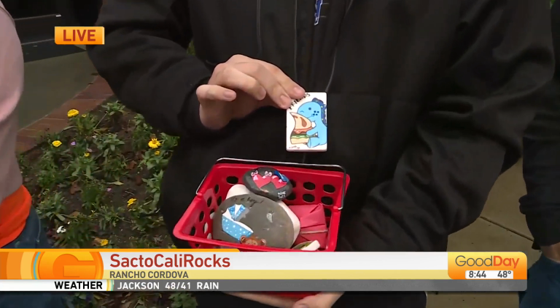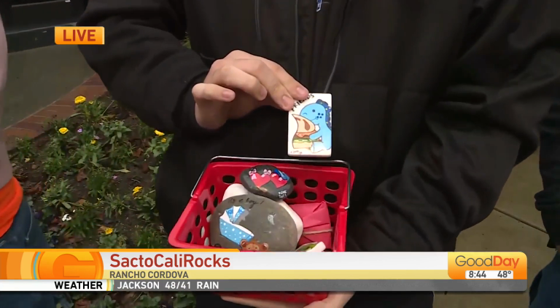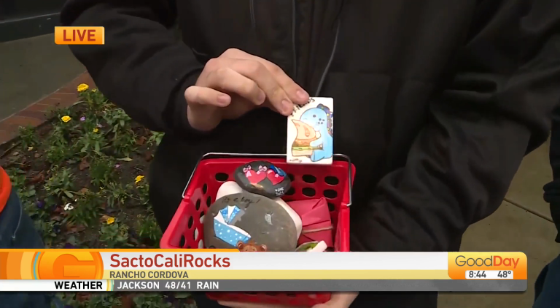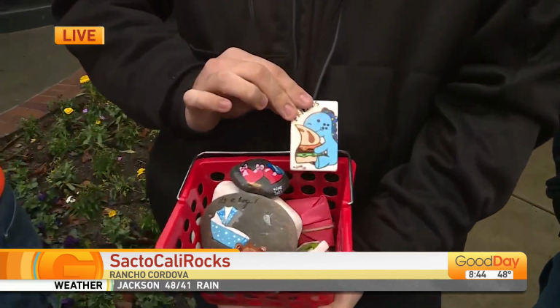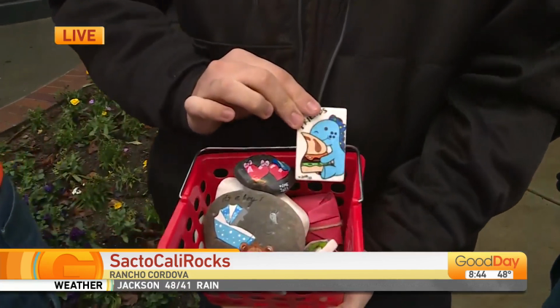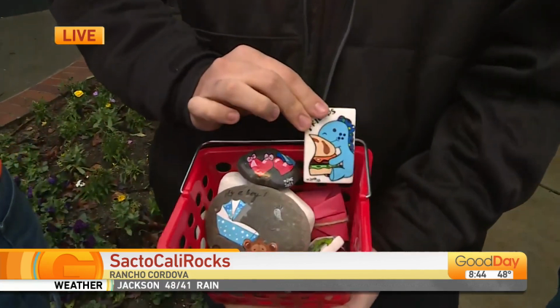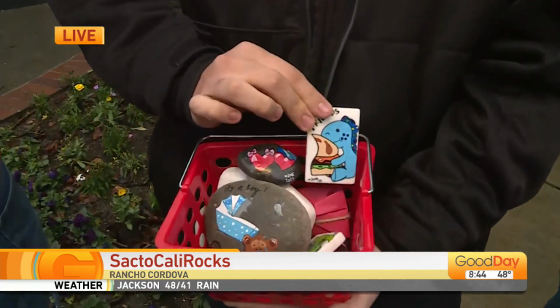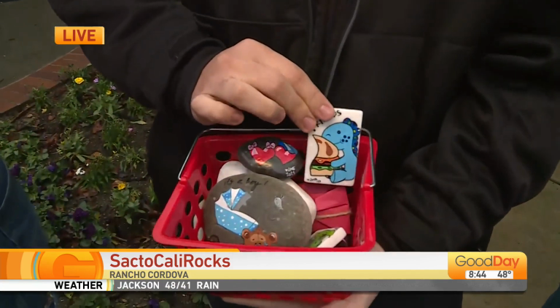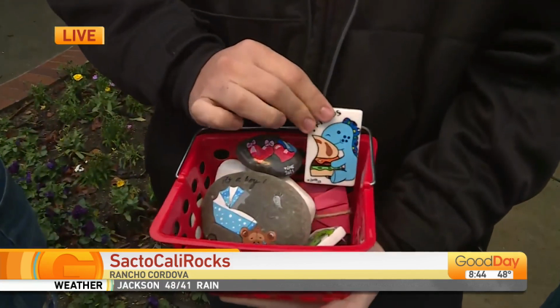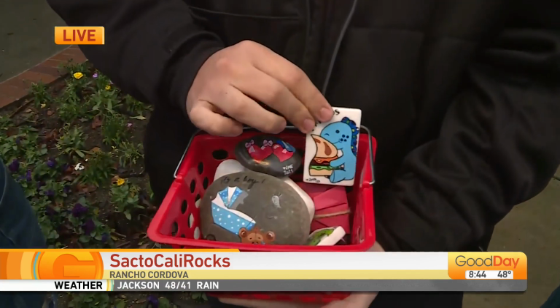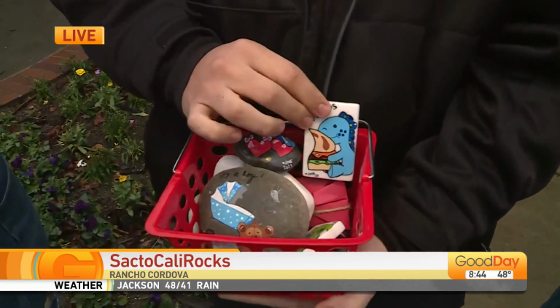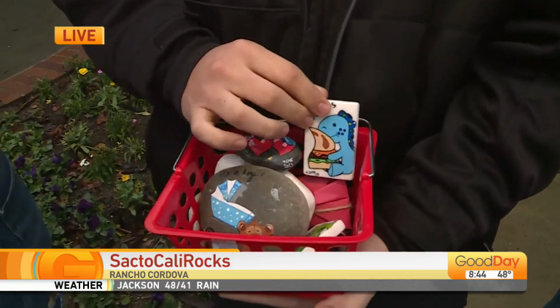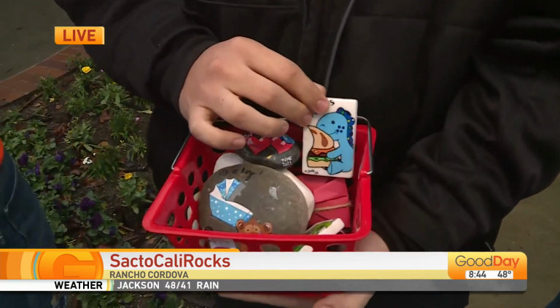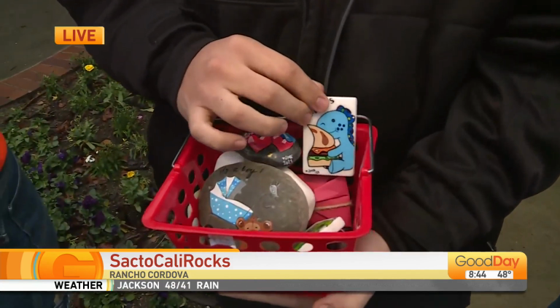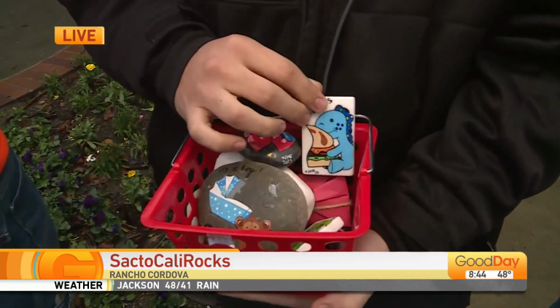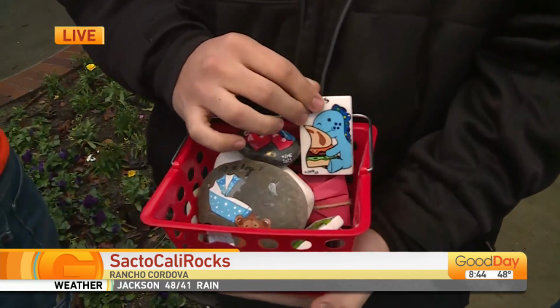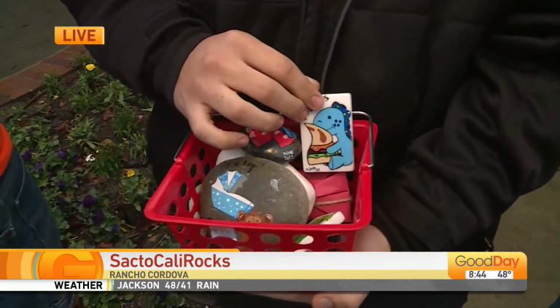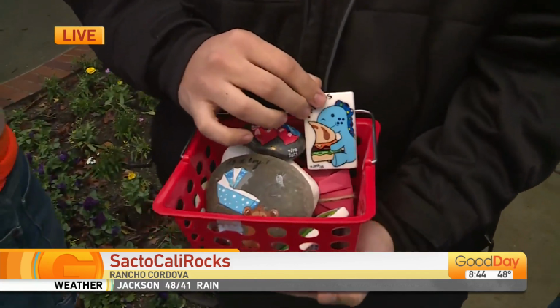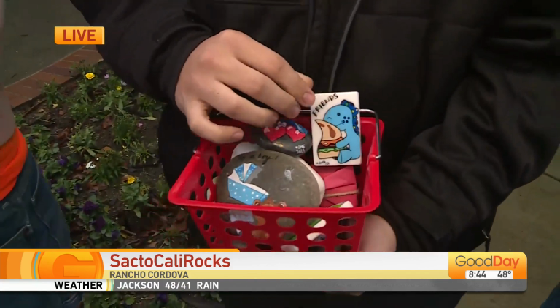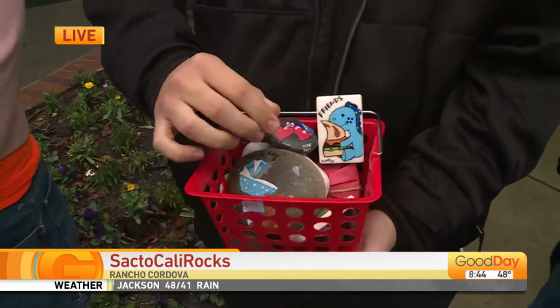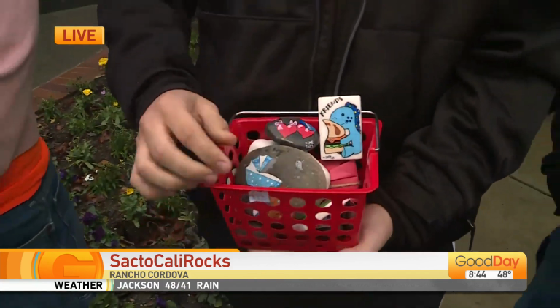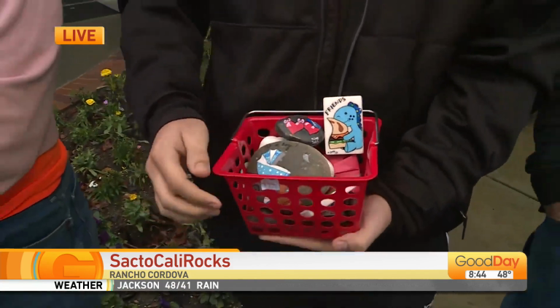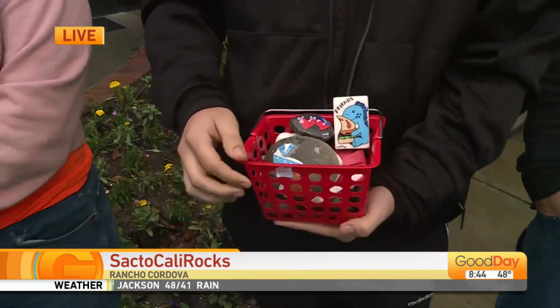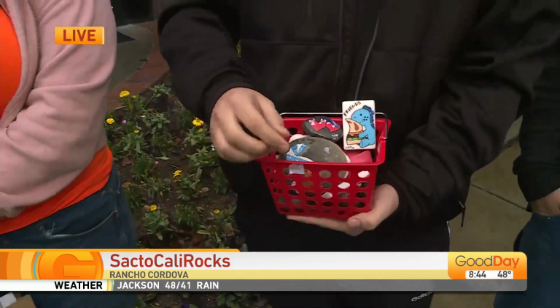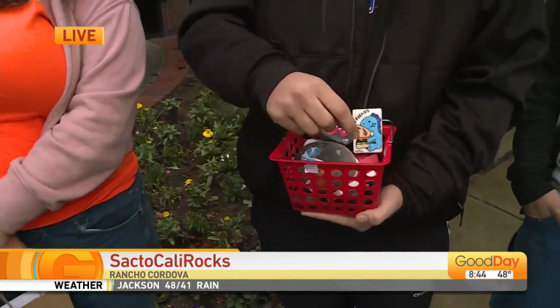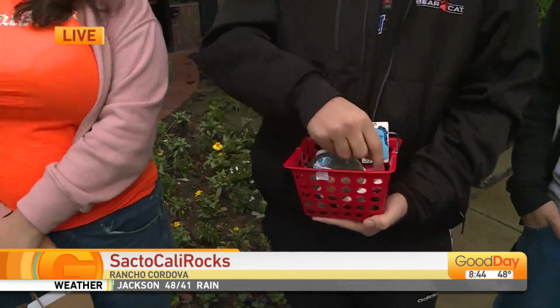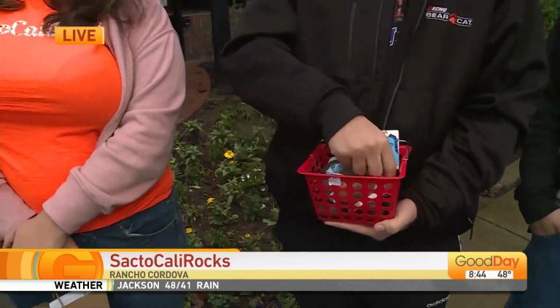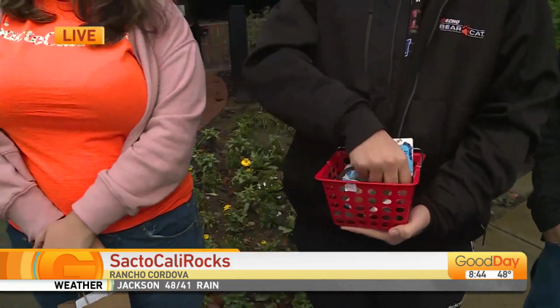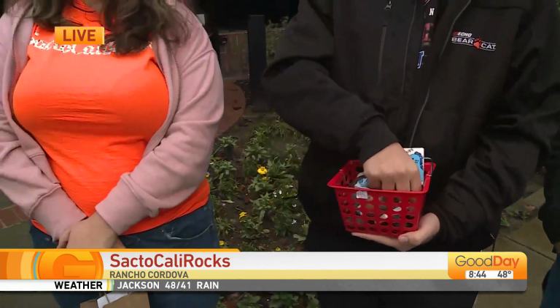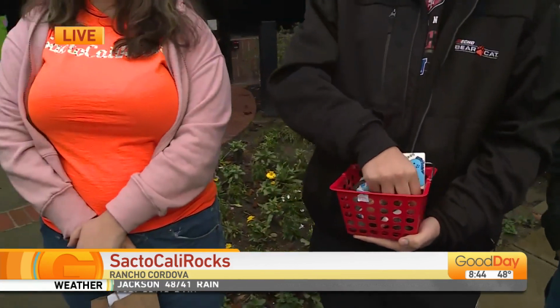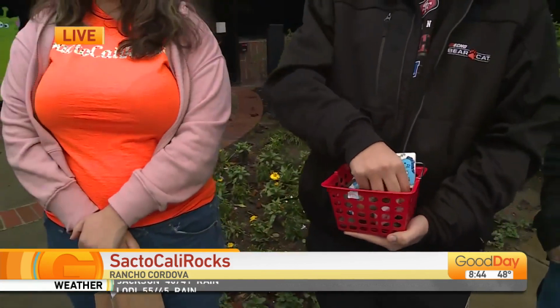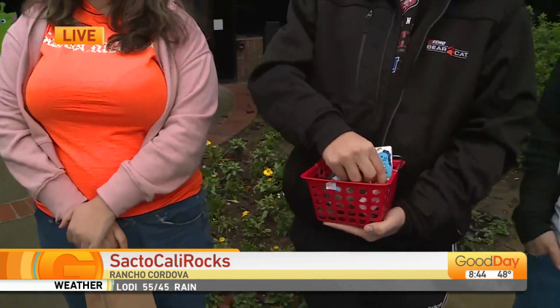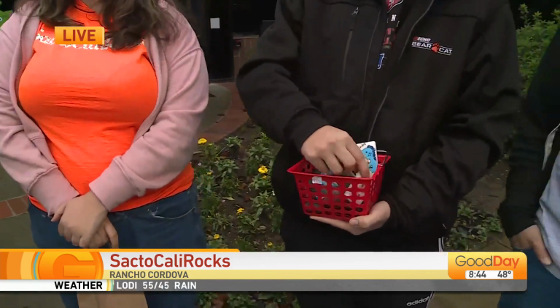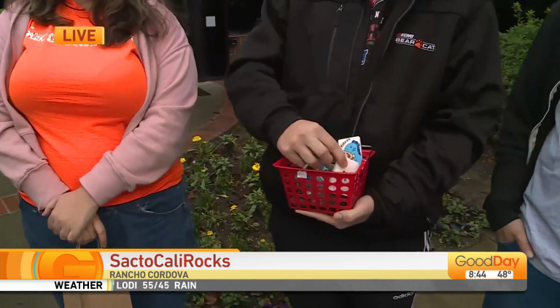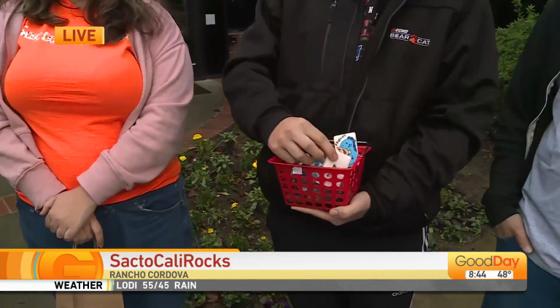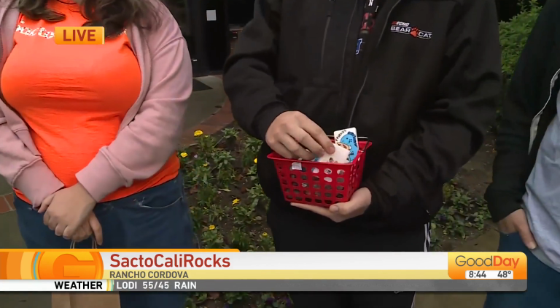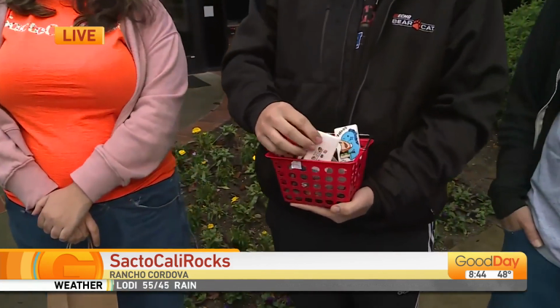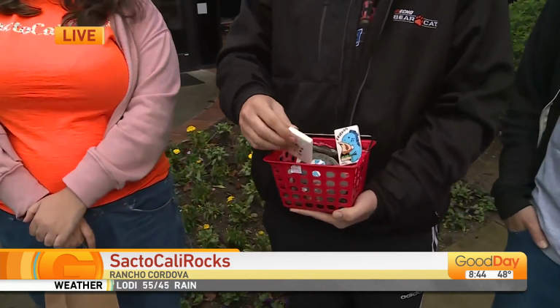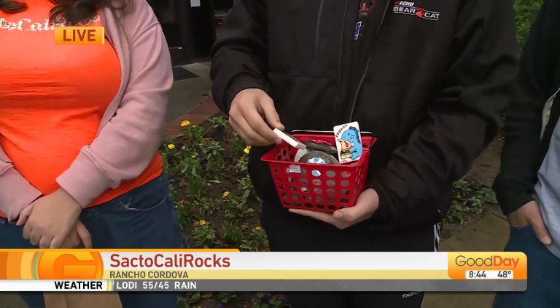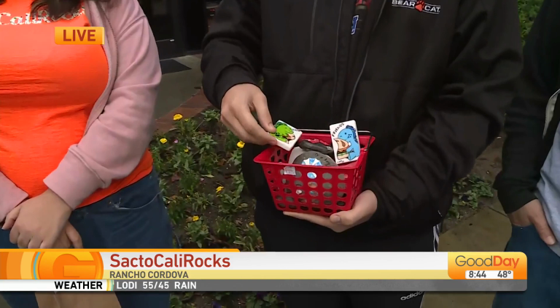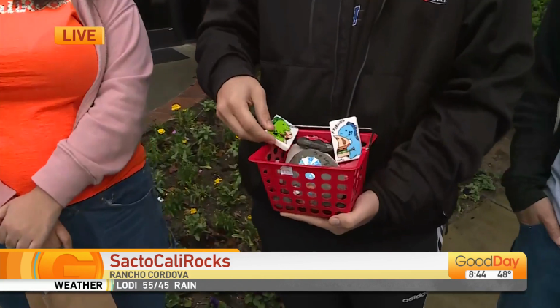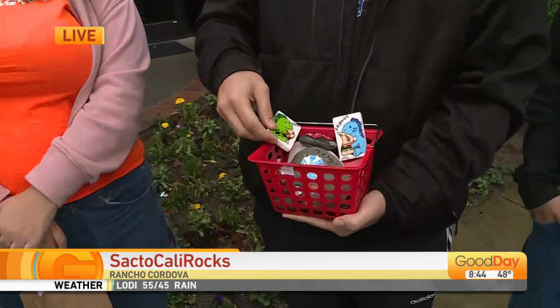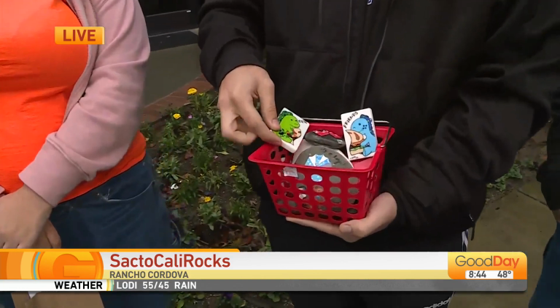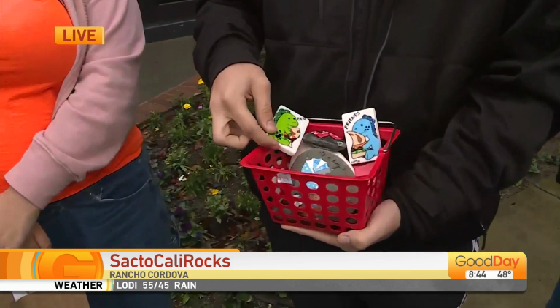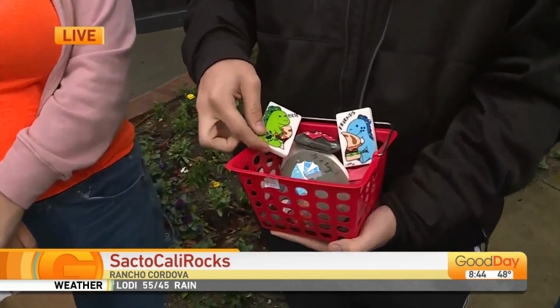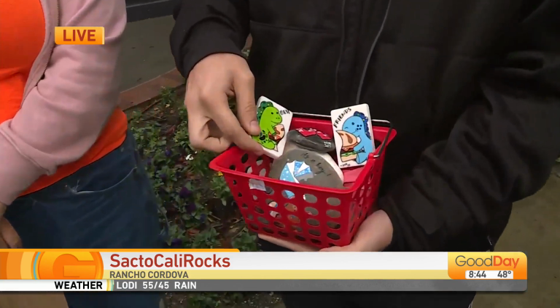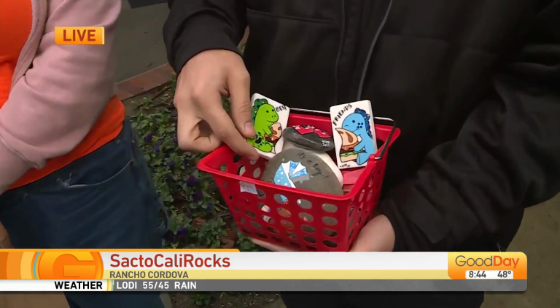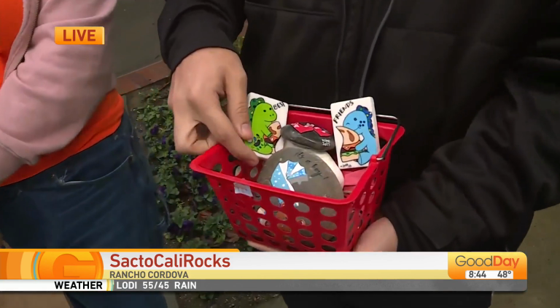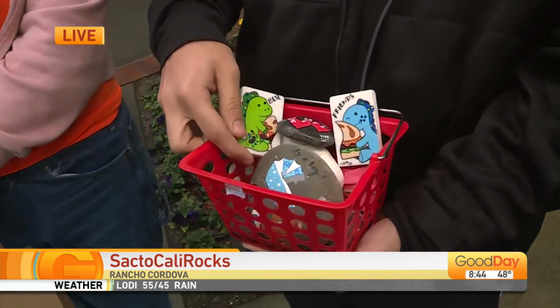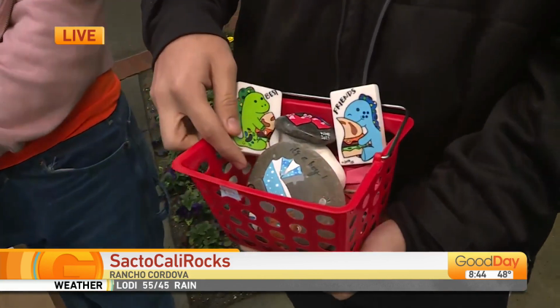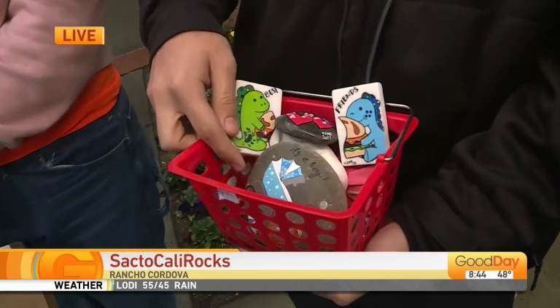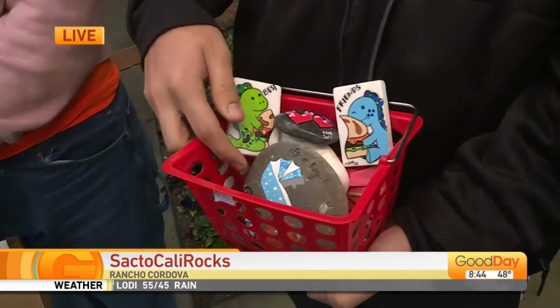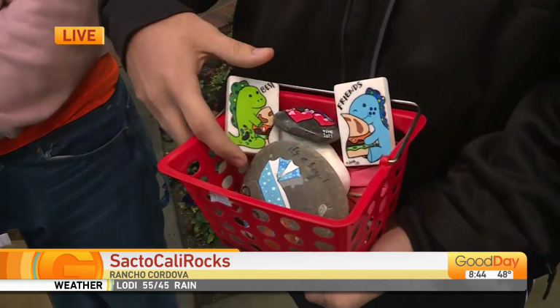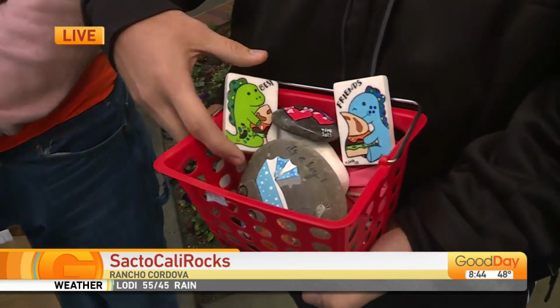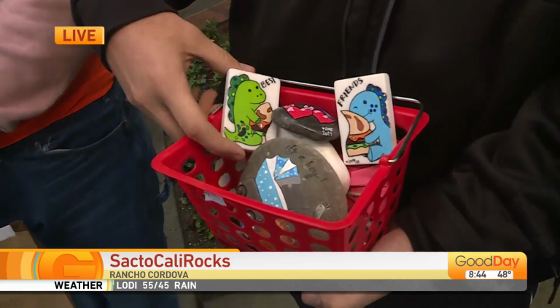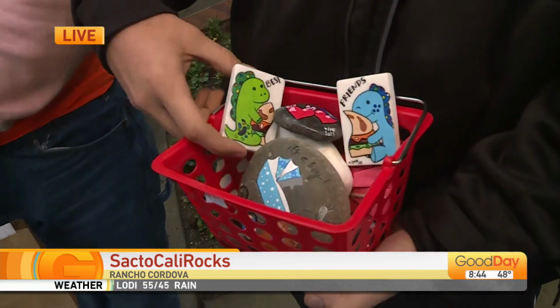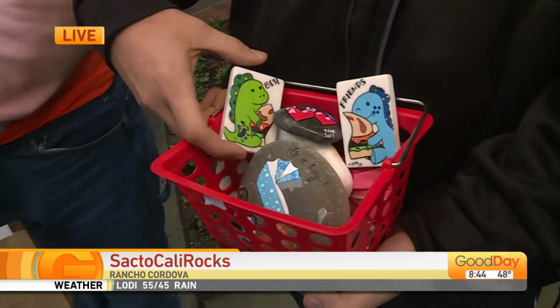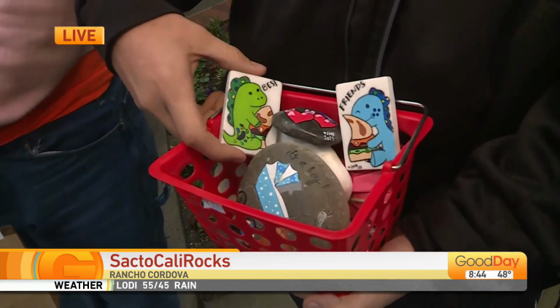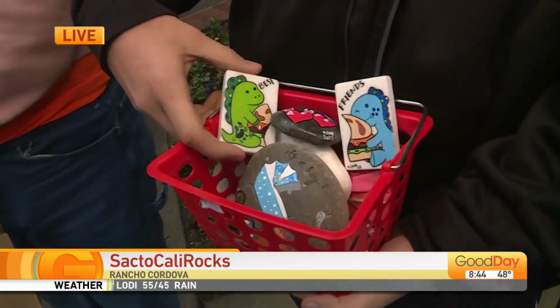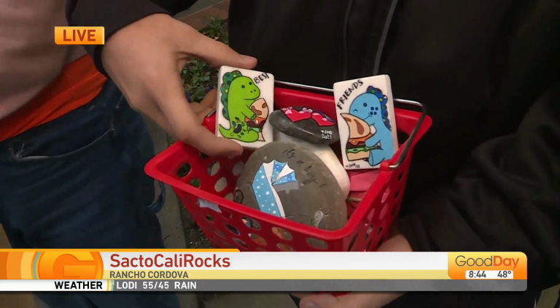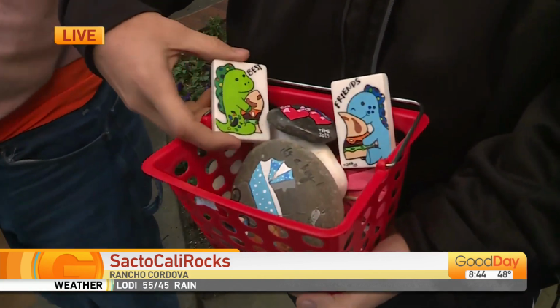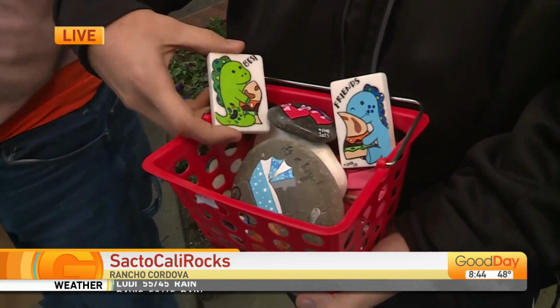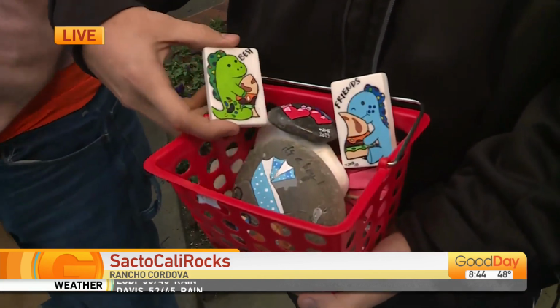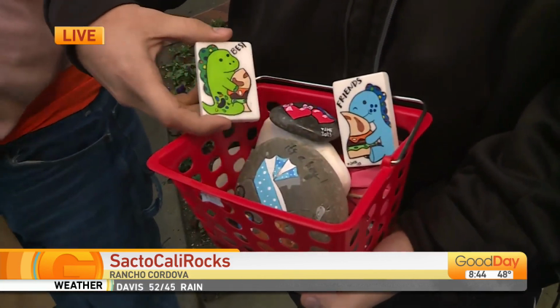And last year alone, in 2022, you painted and hid more than 500 rocks? Yes, more than 500 rocks.